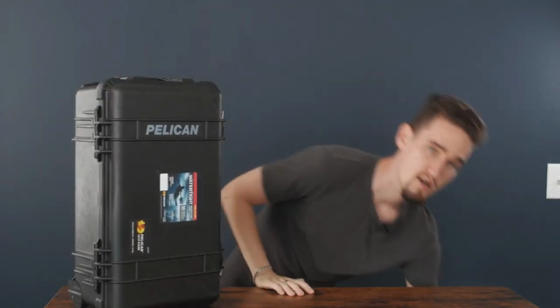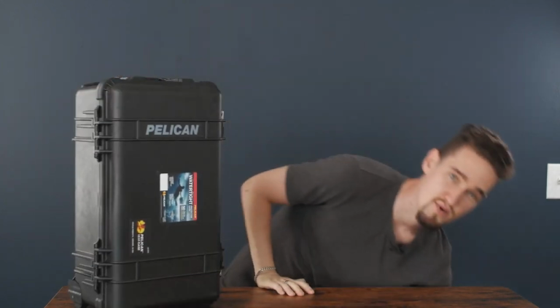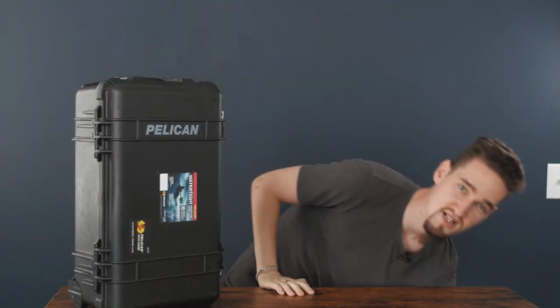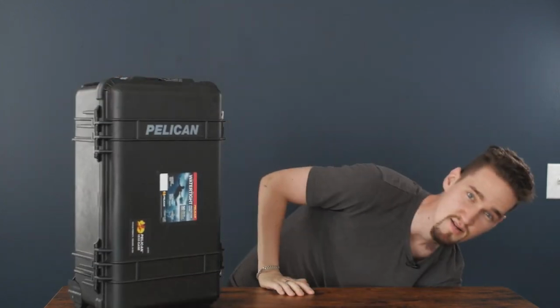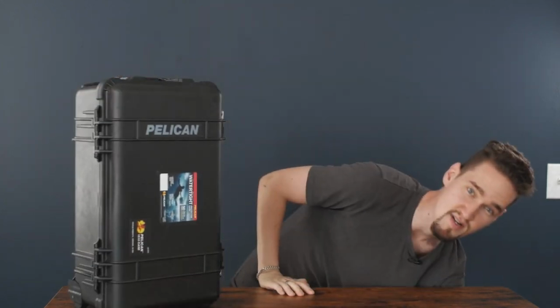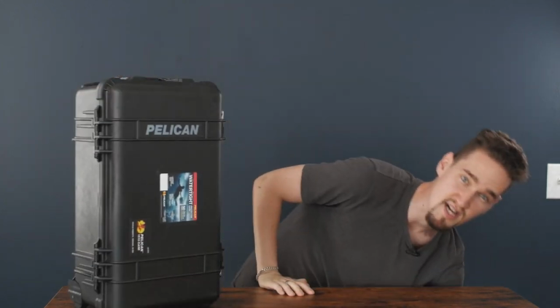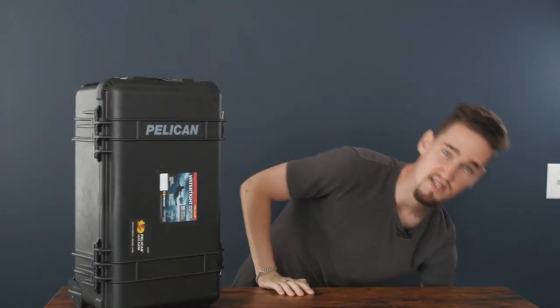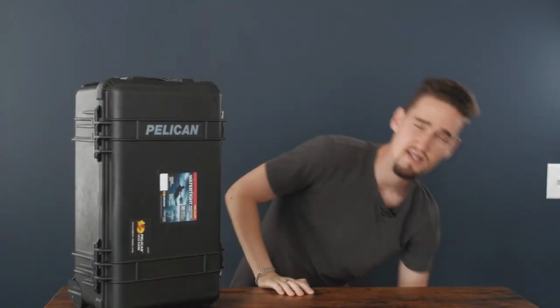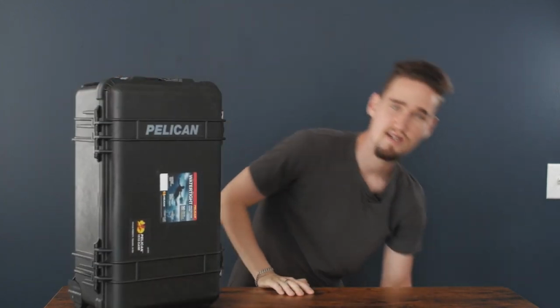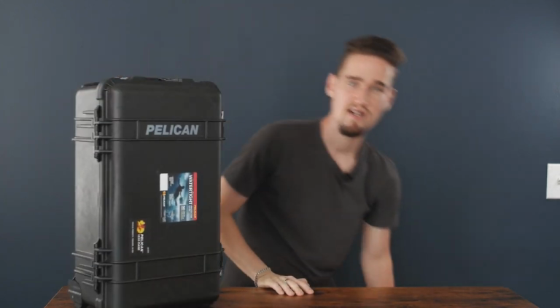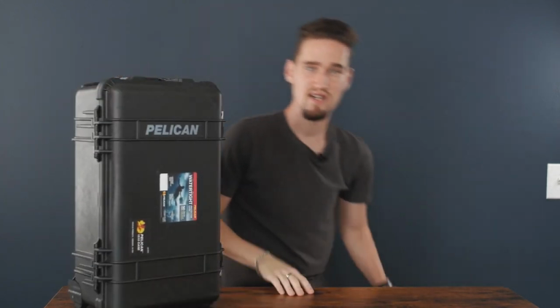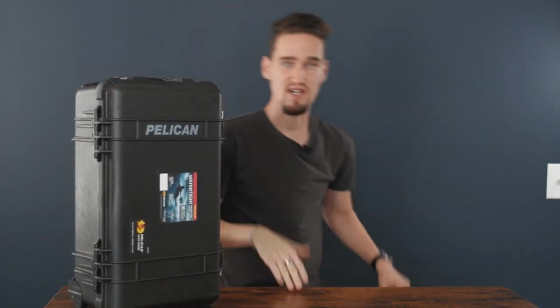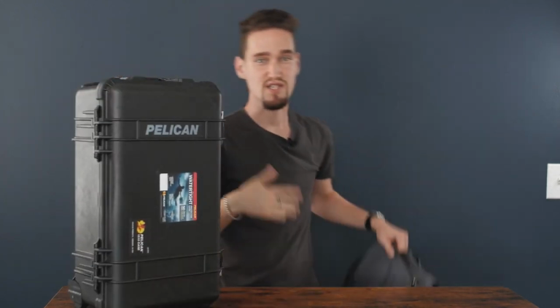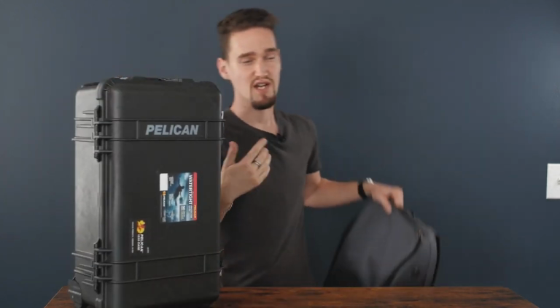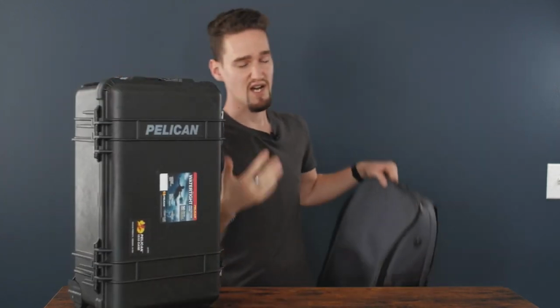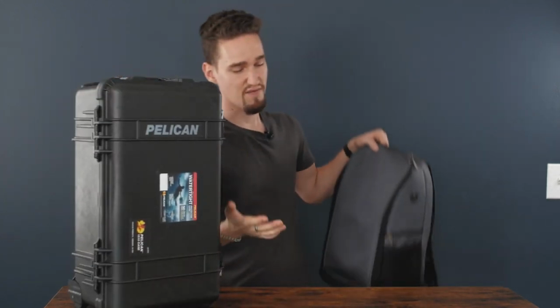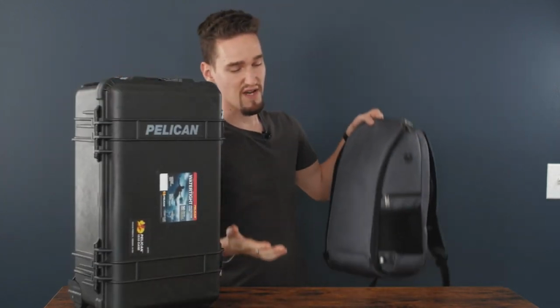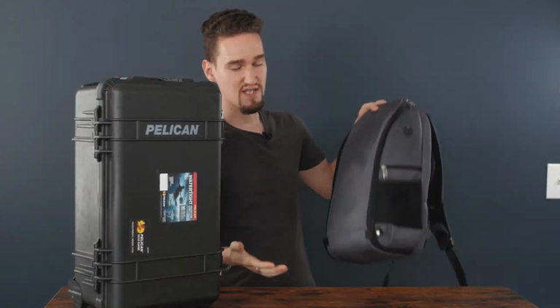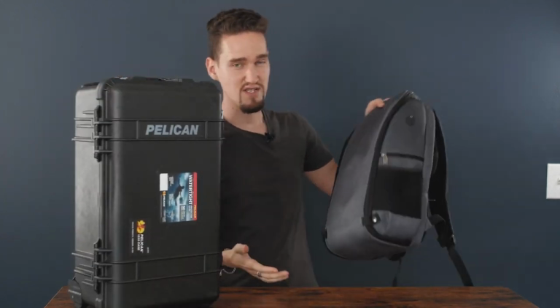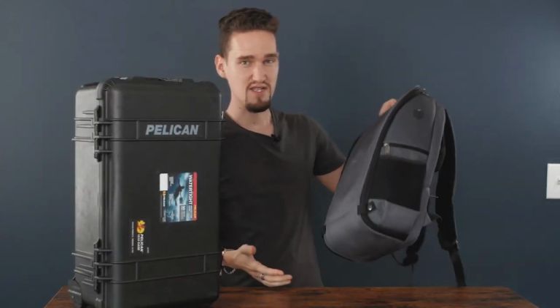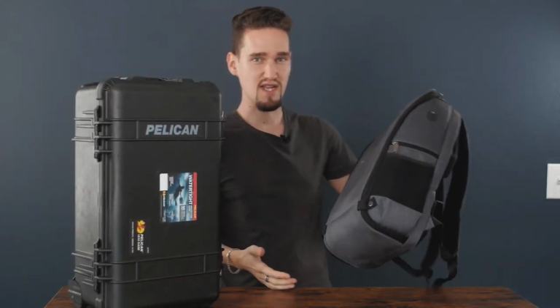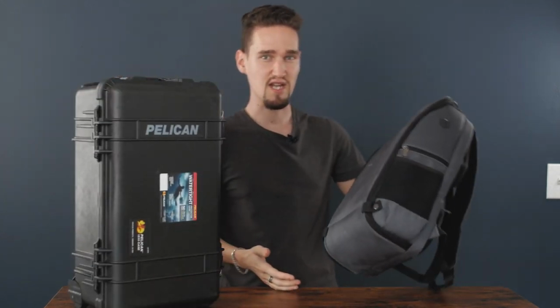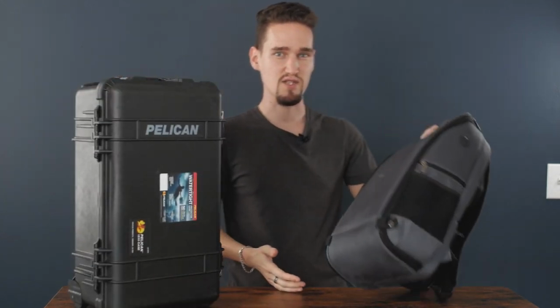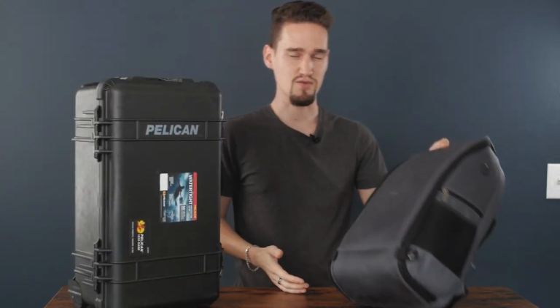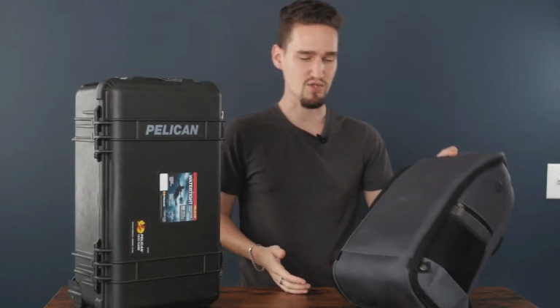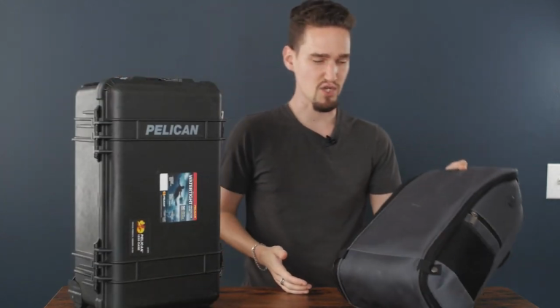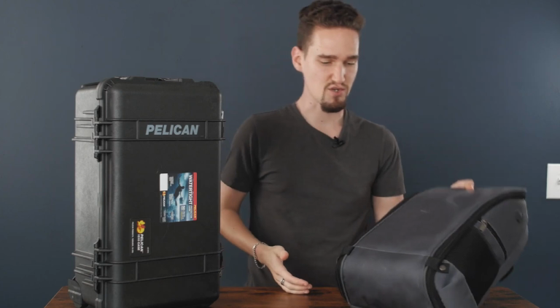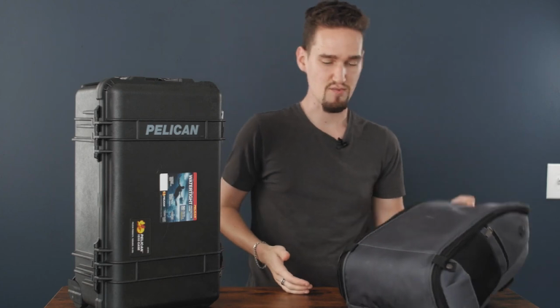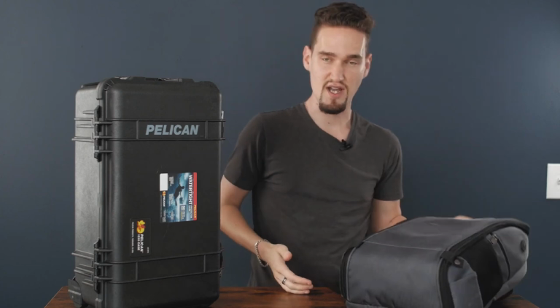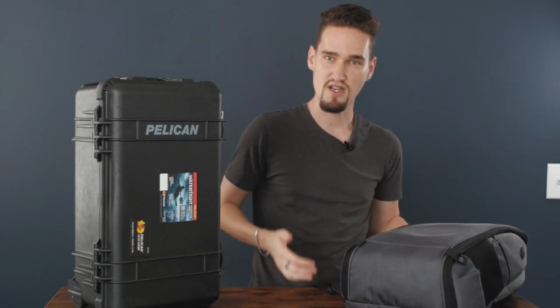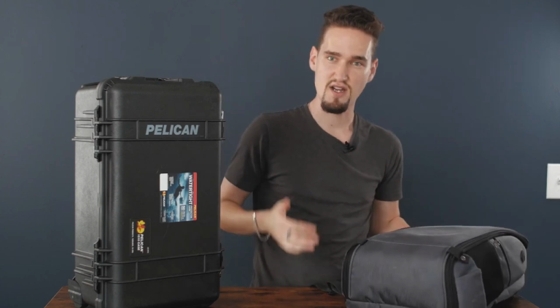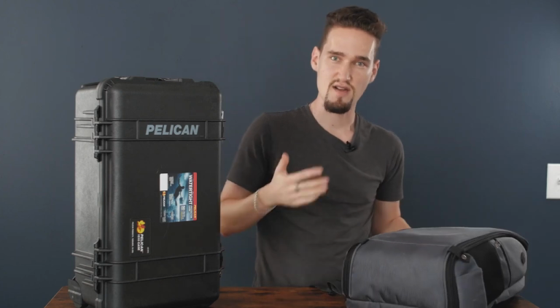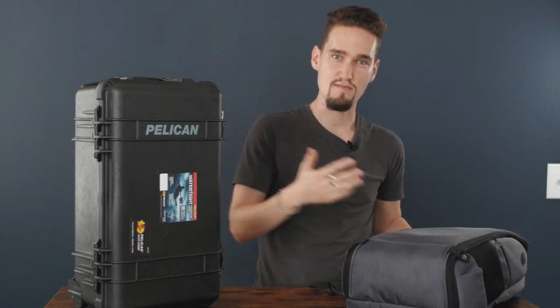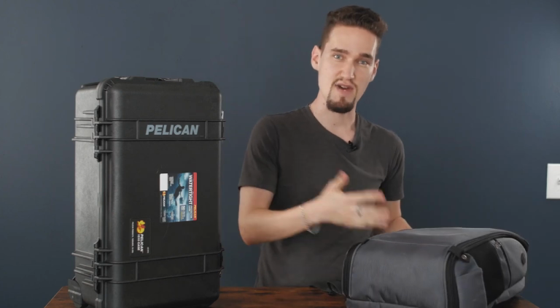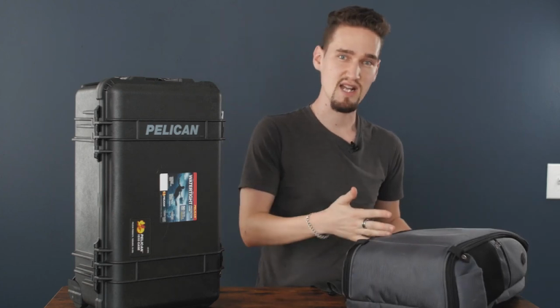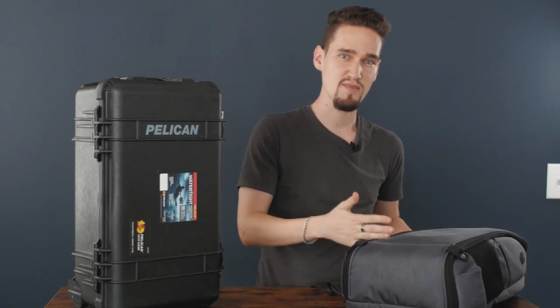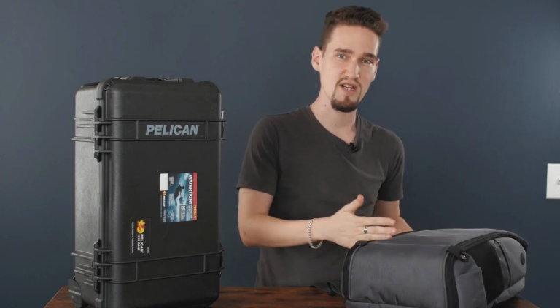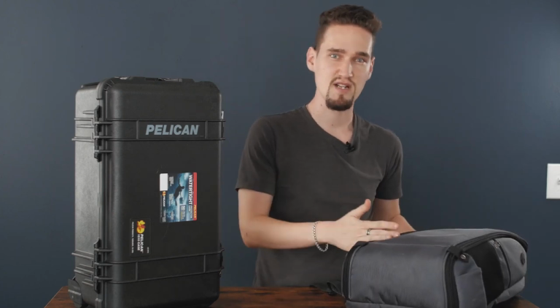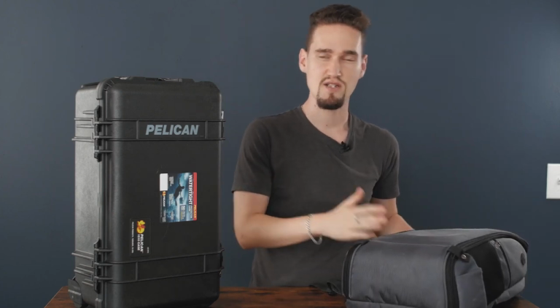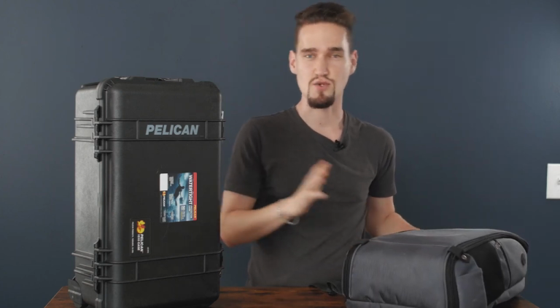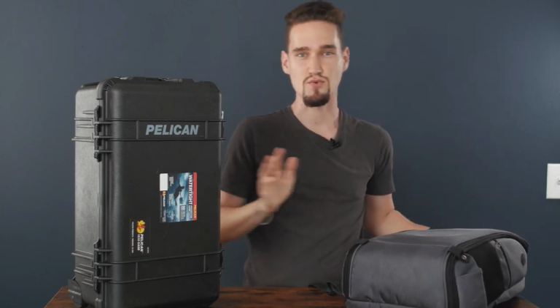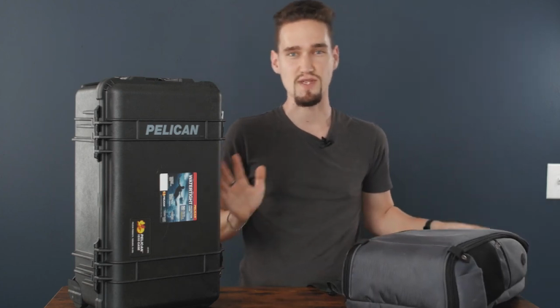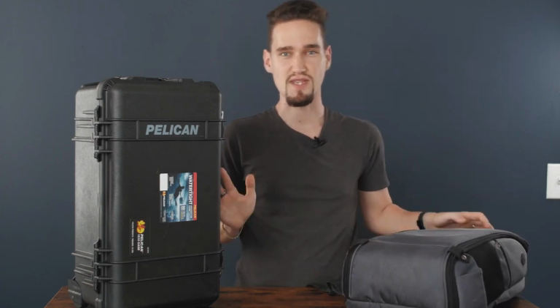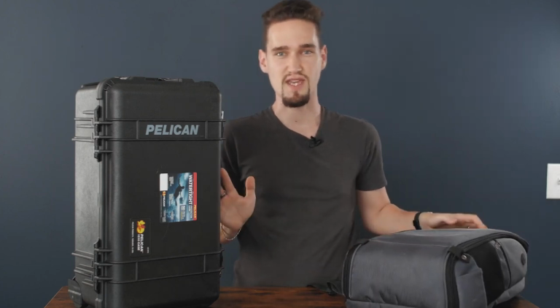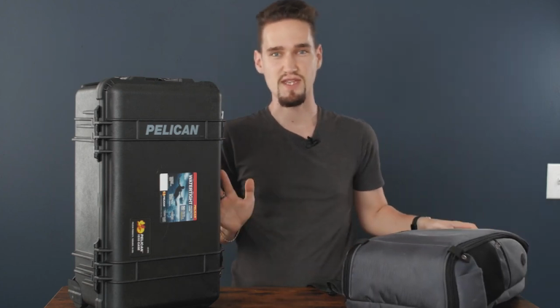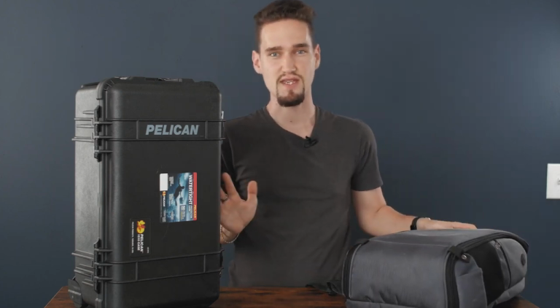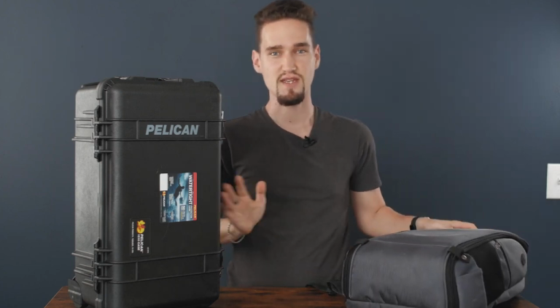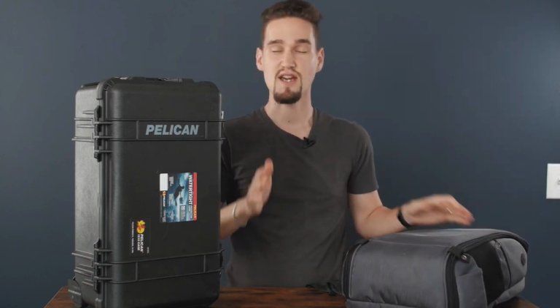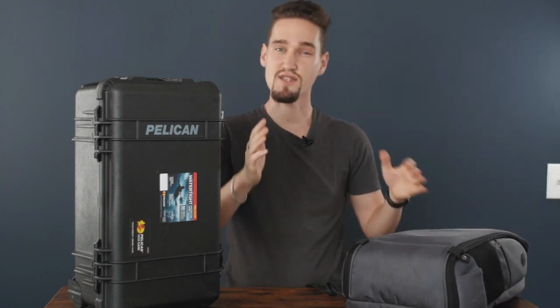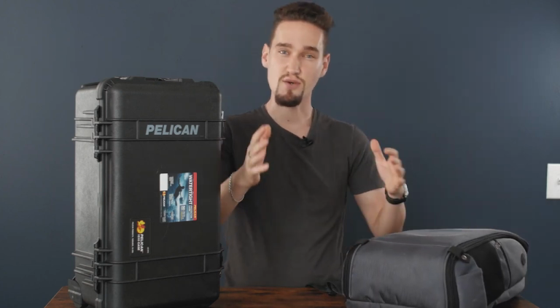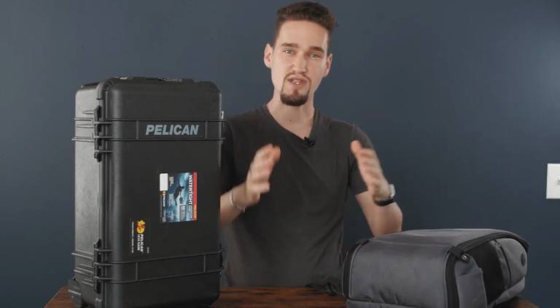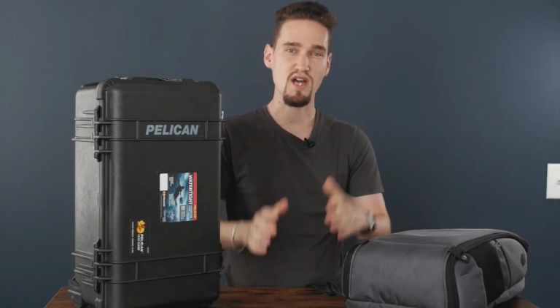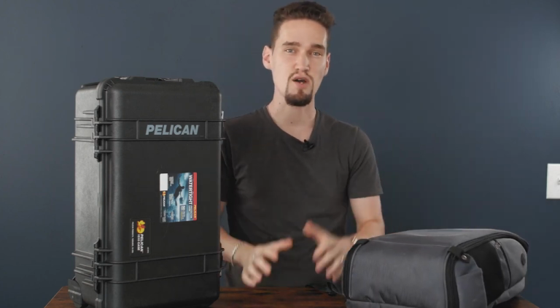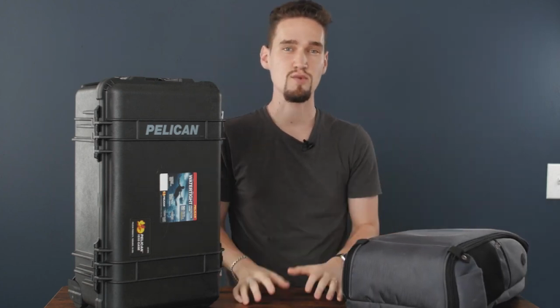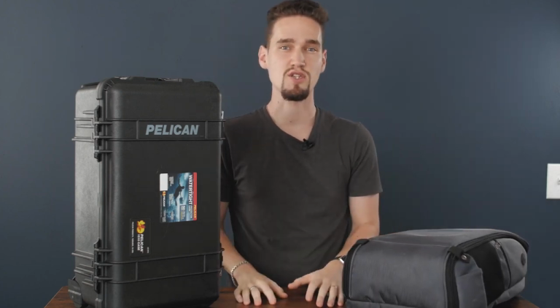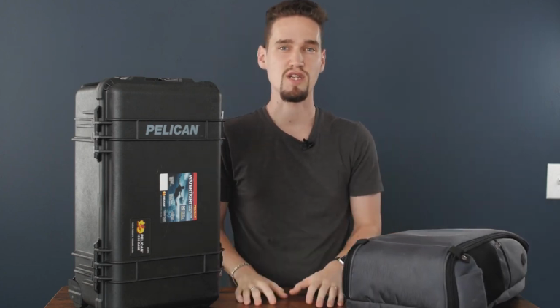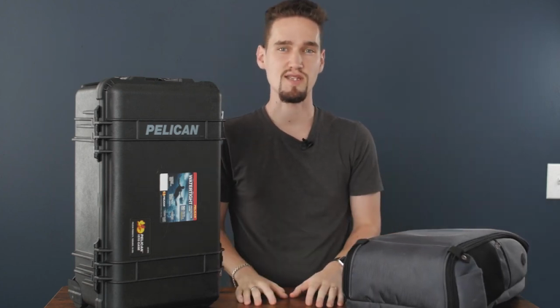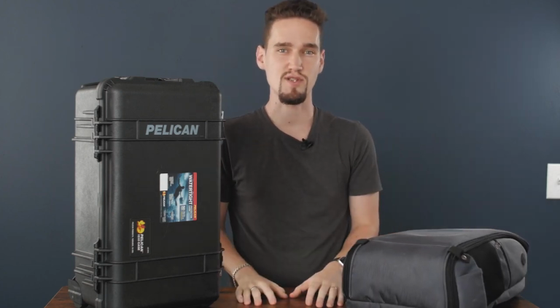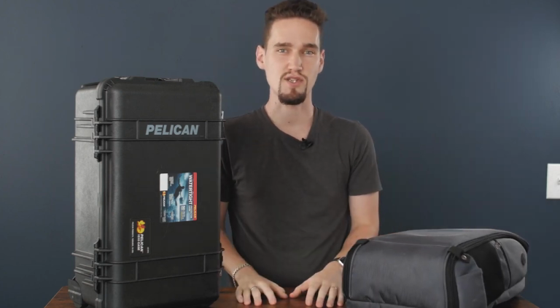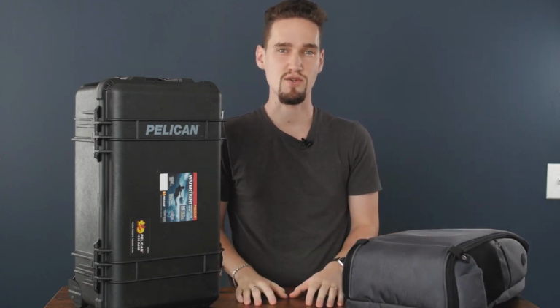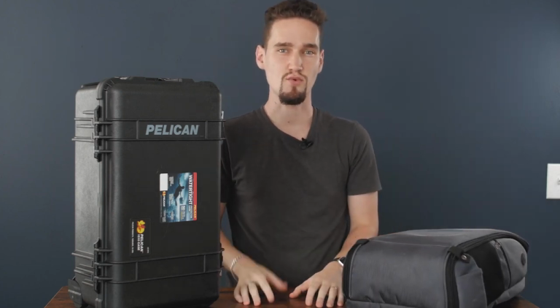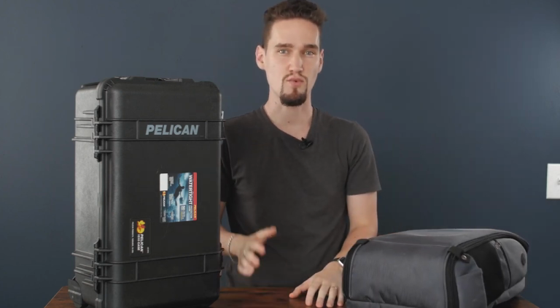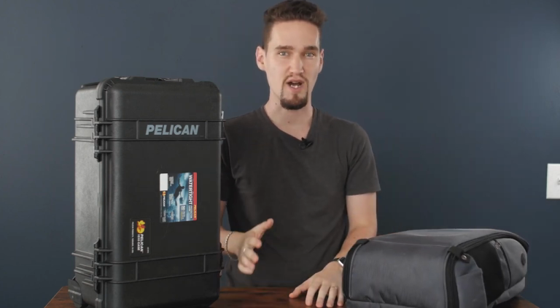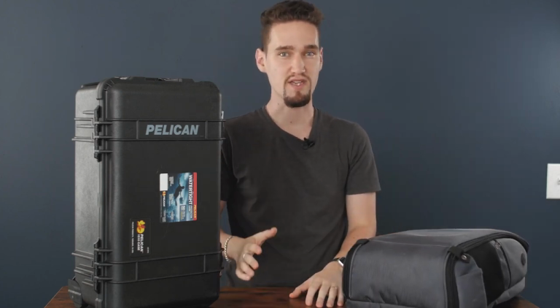Welcome guys! I finally decided to change my backpack to this case, and right now I'm going to explain why.